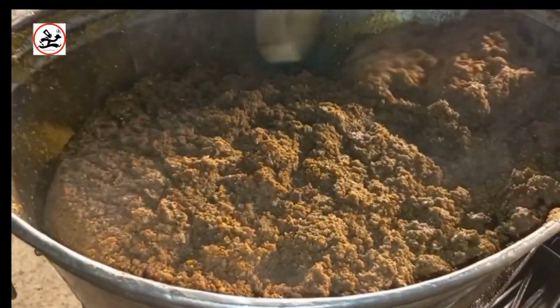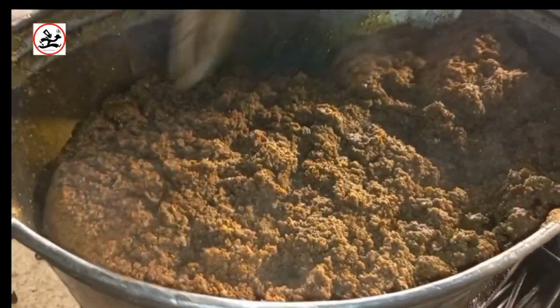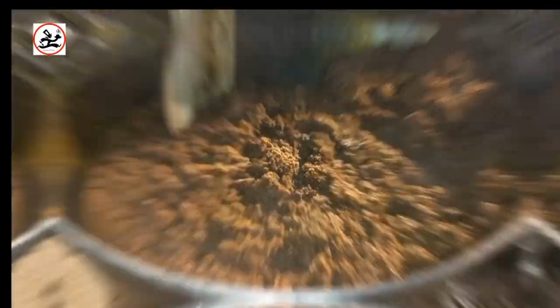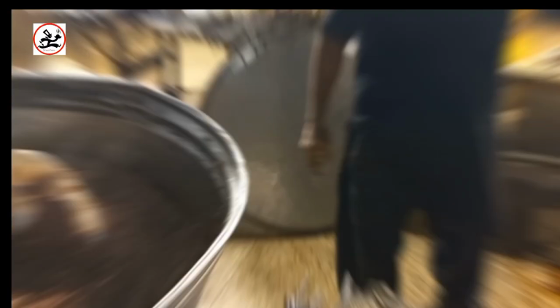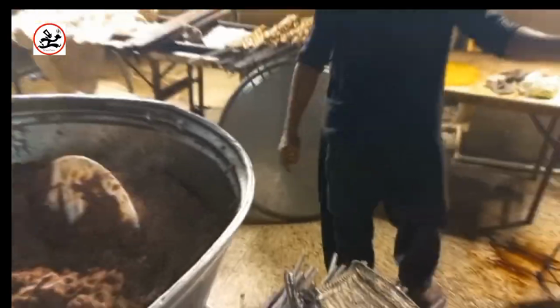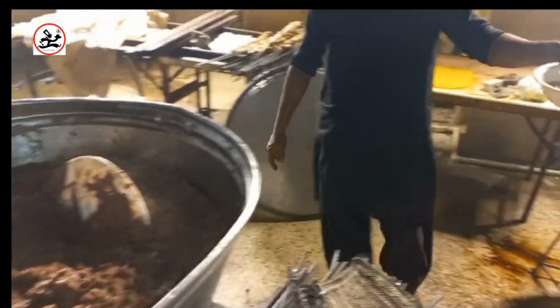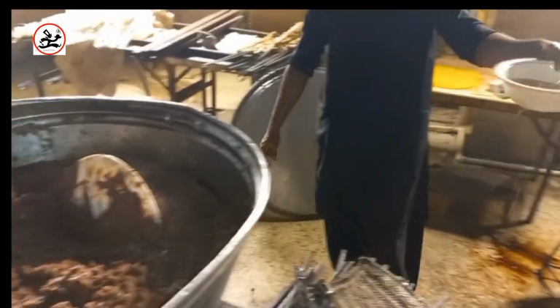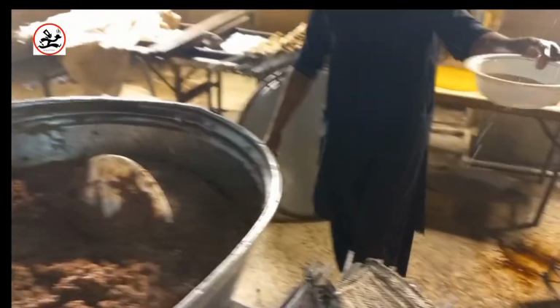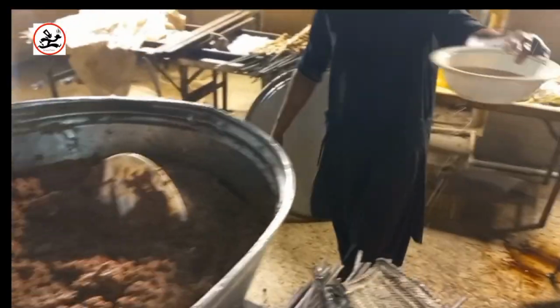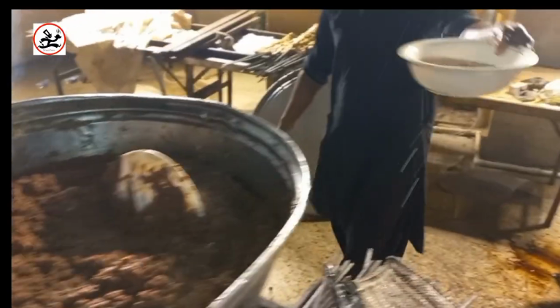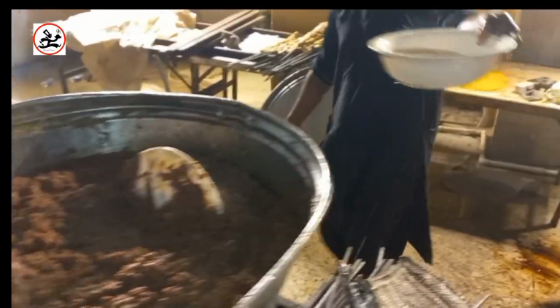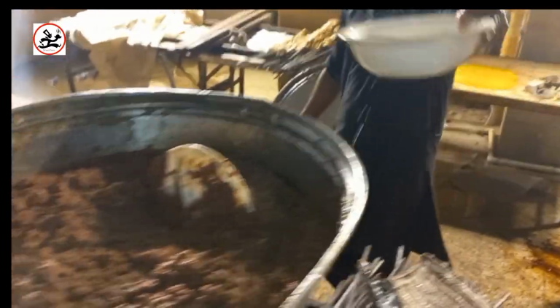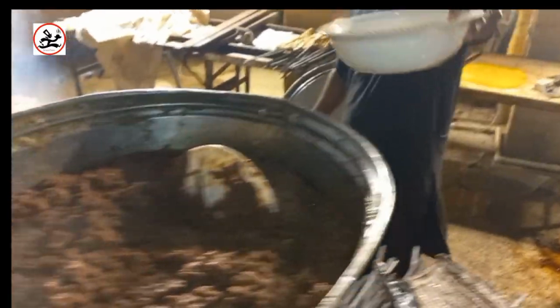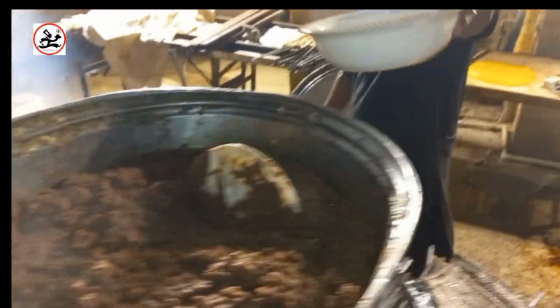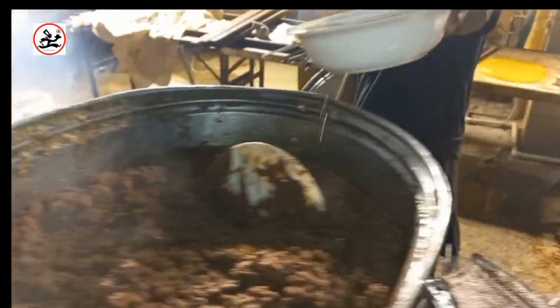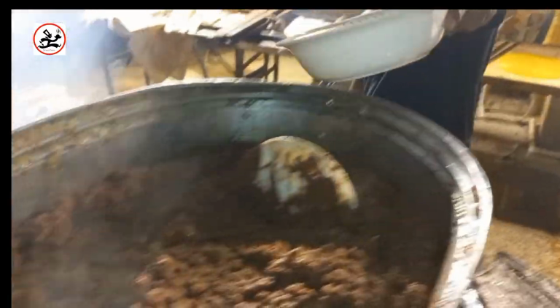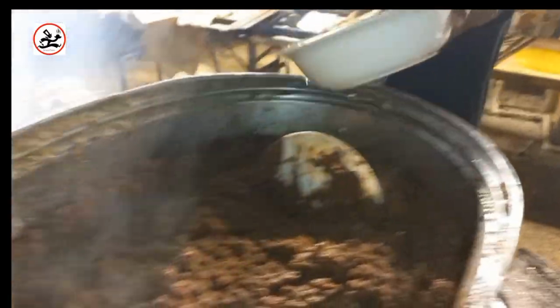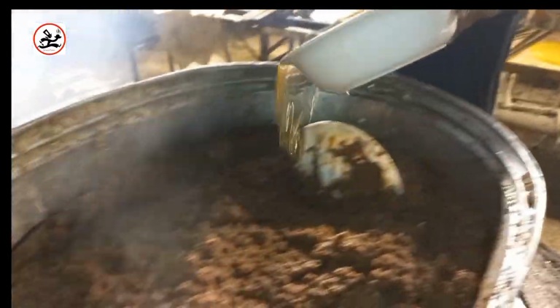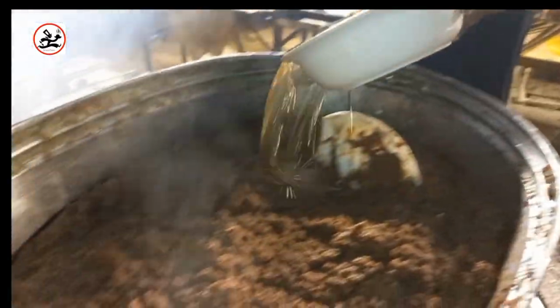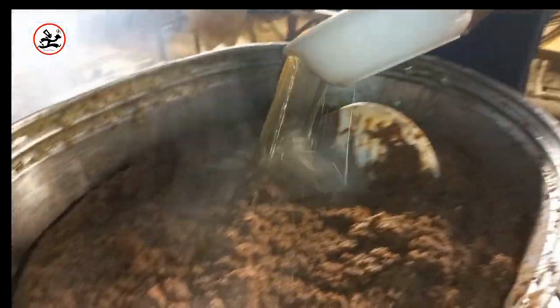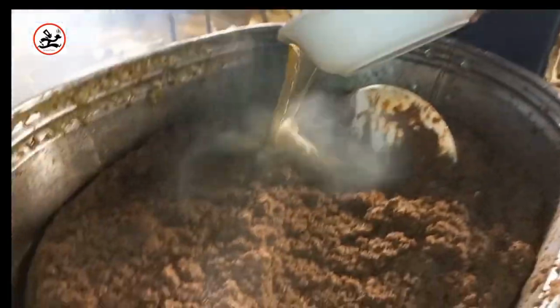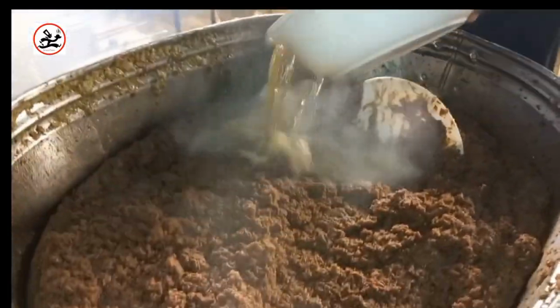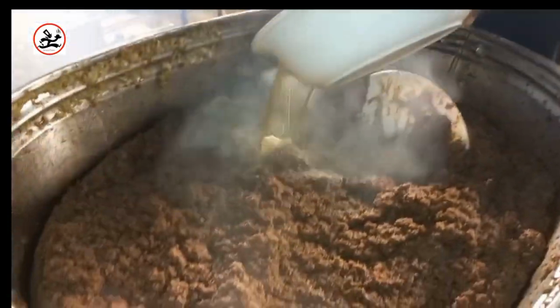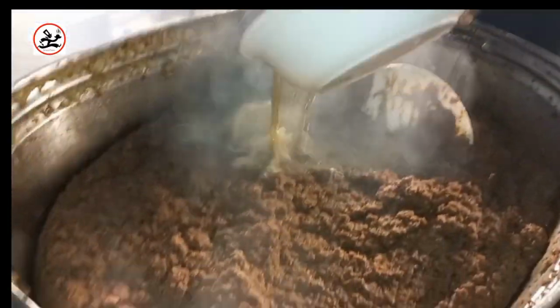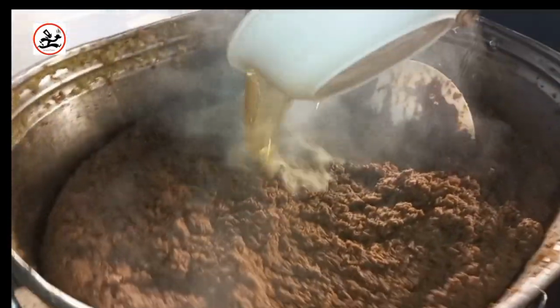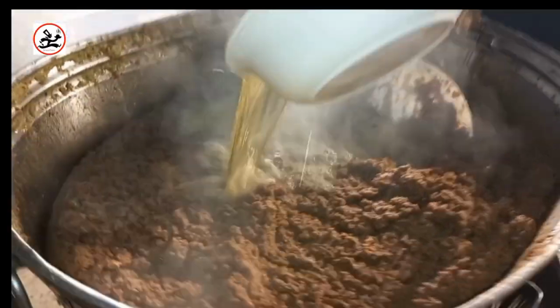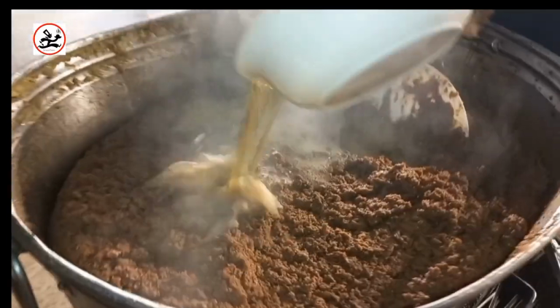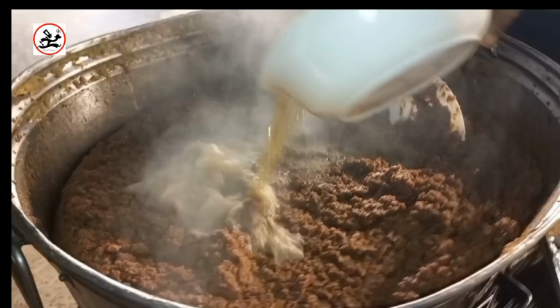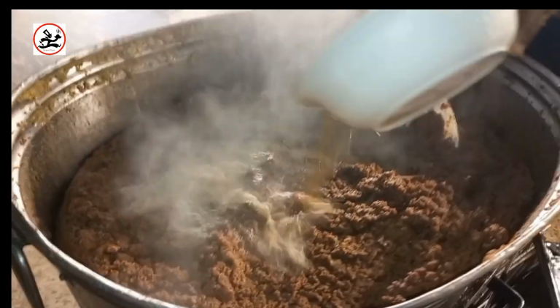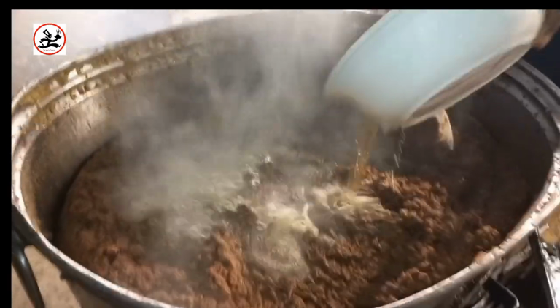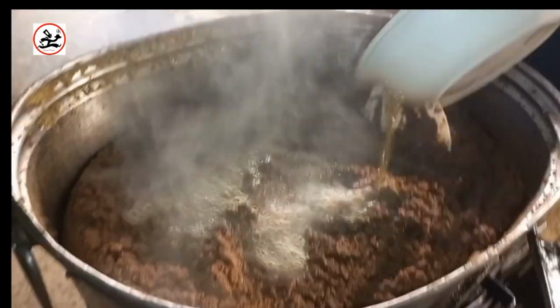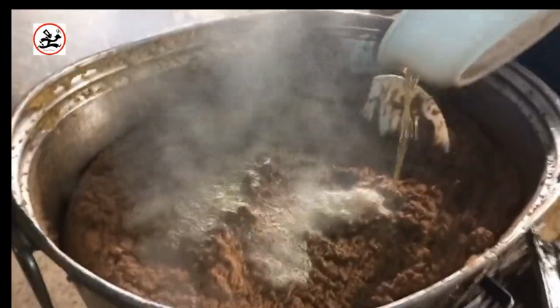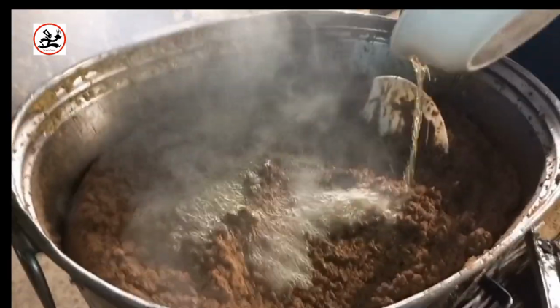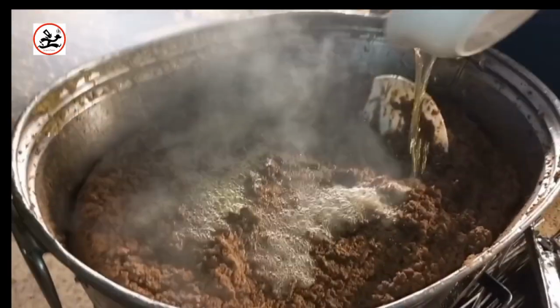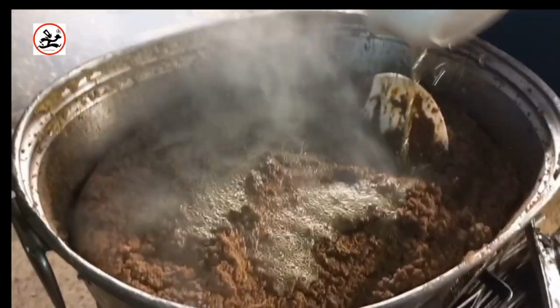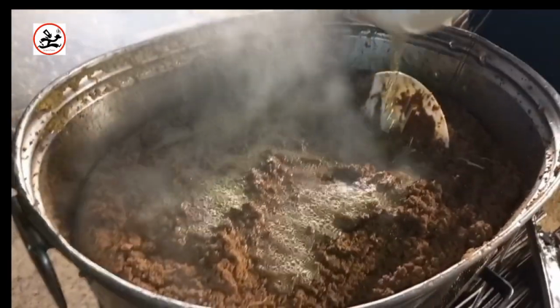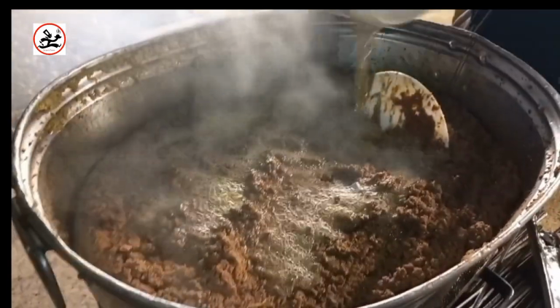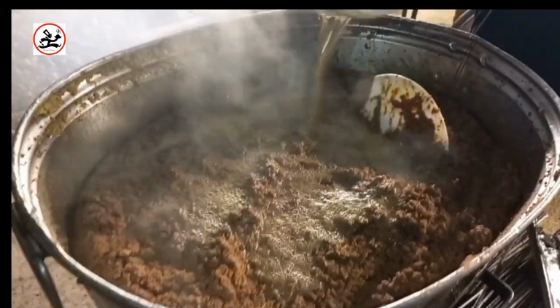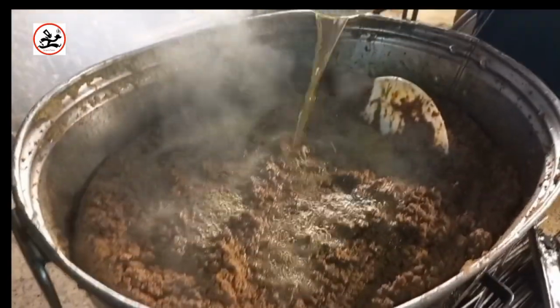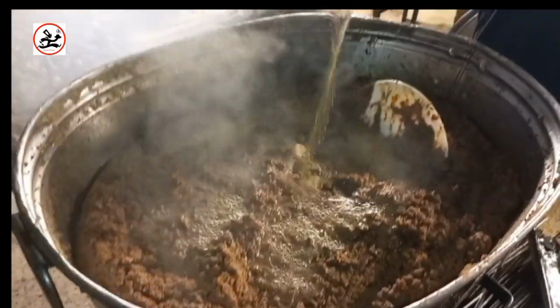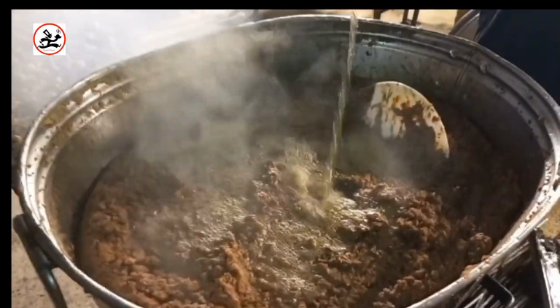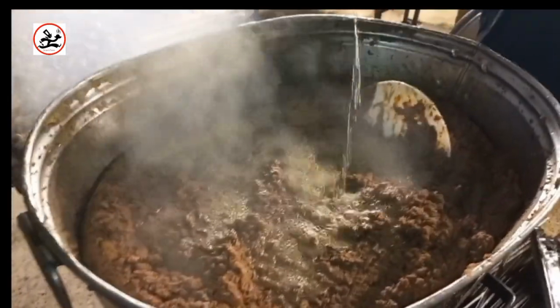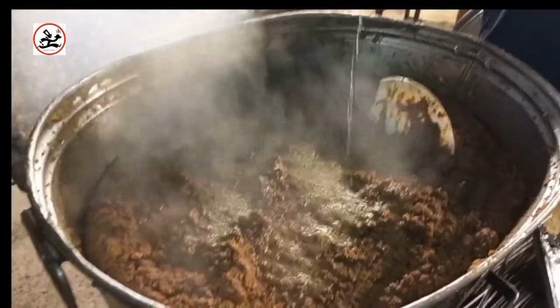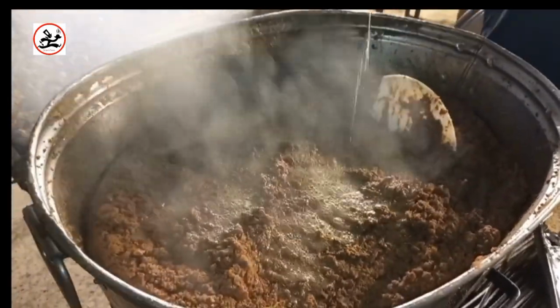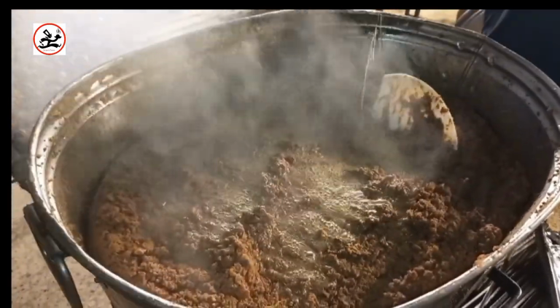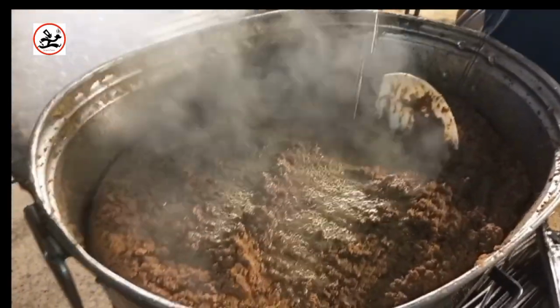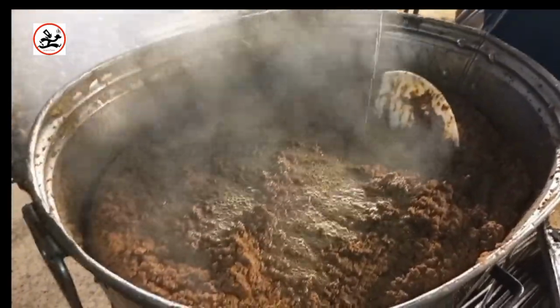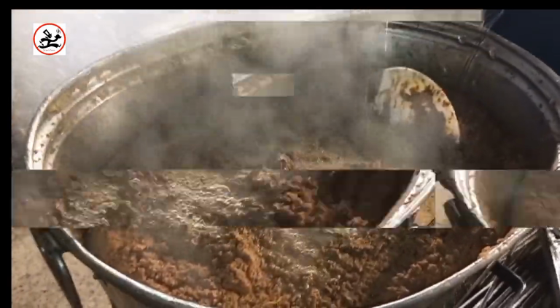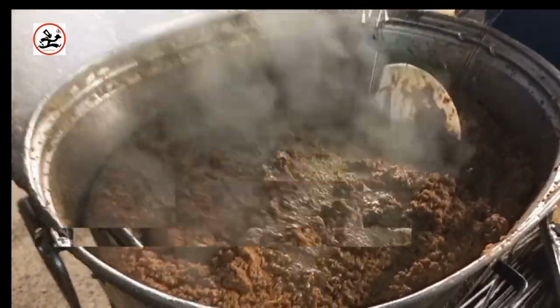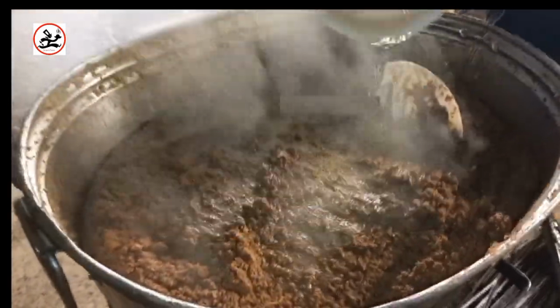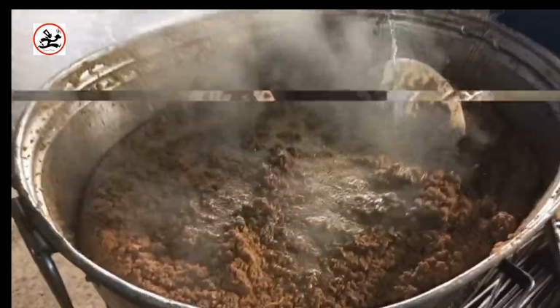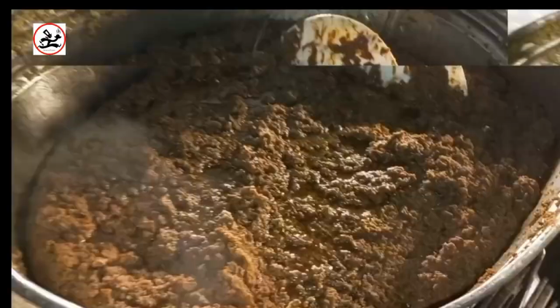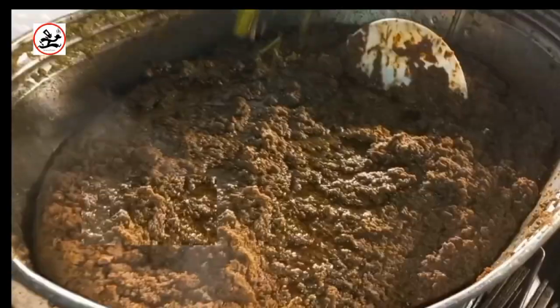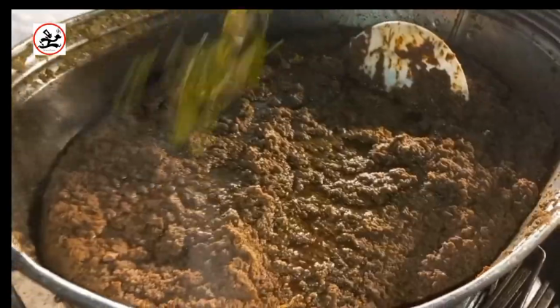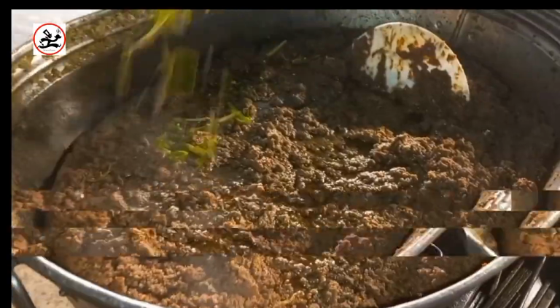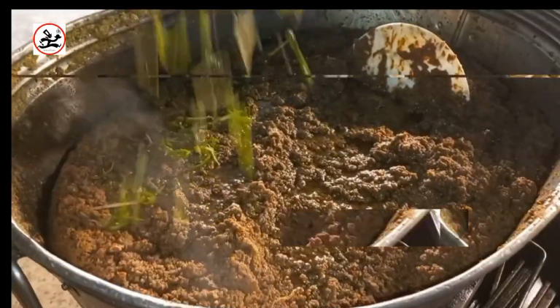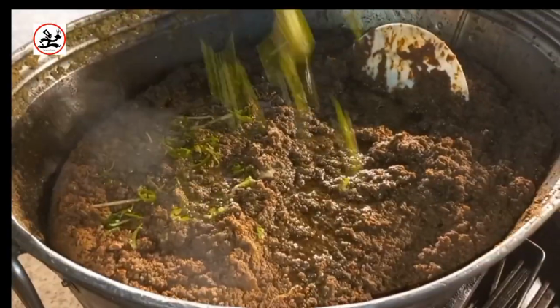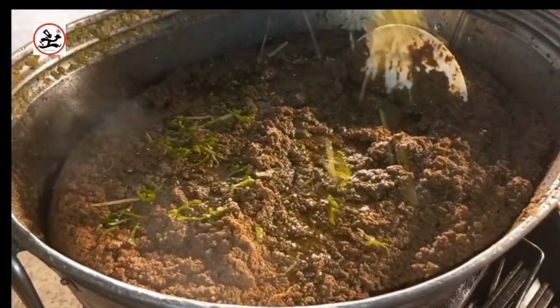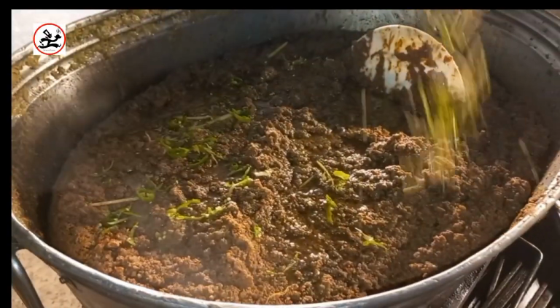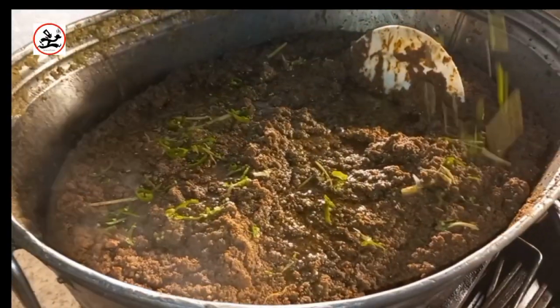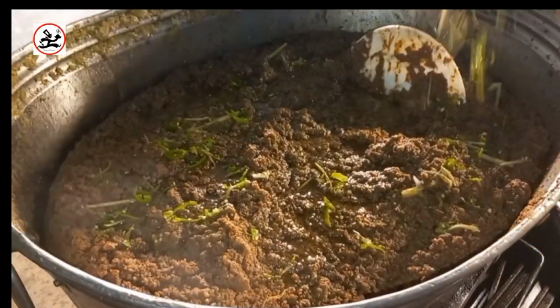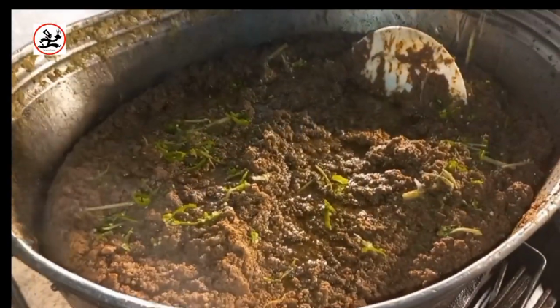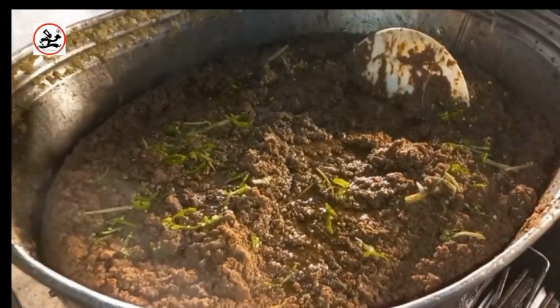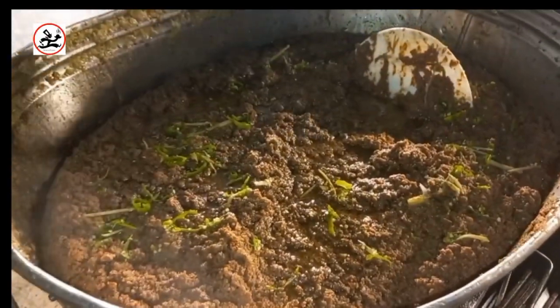You can see that we have oil and the chicken will be put in it for frying.